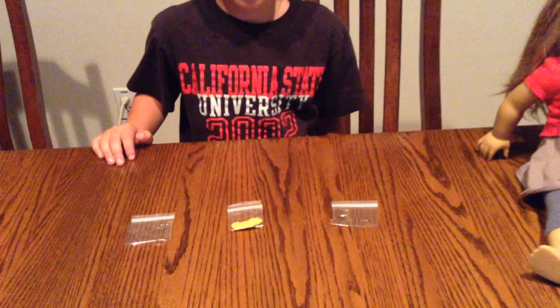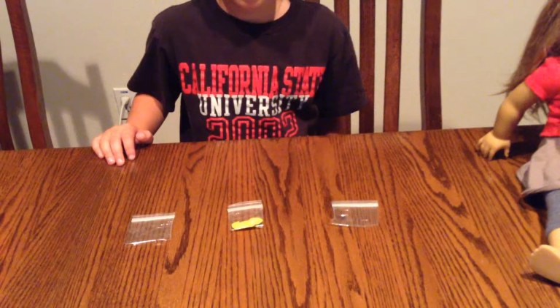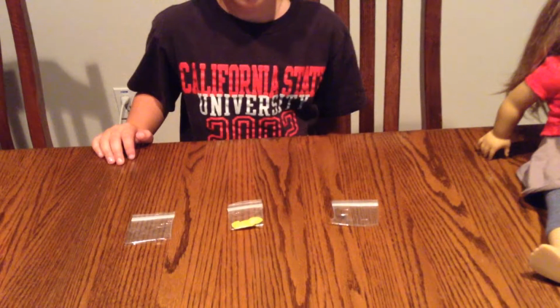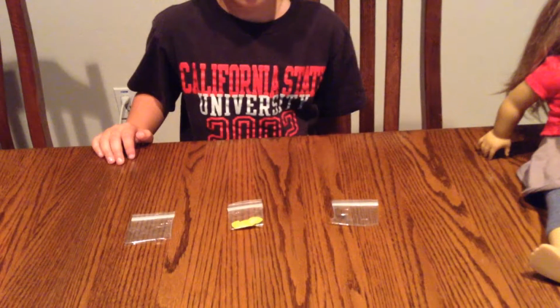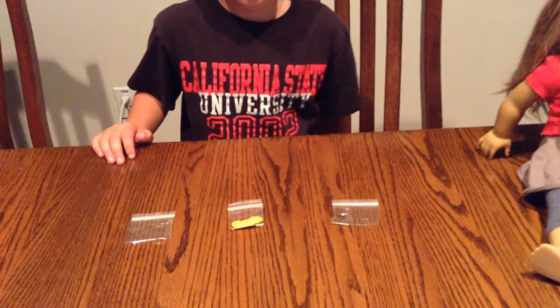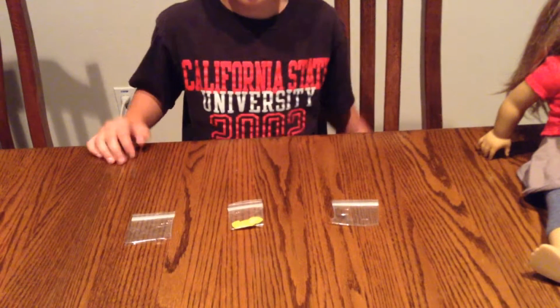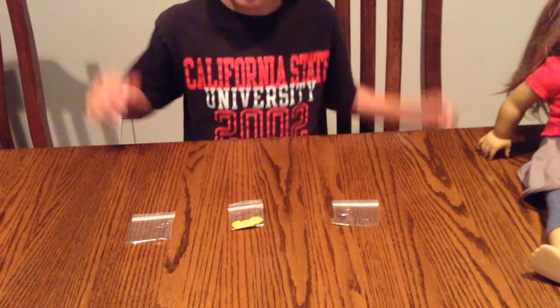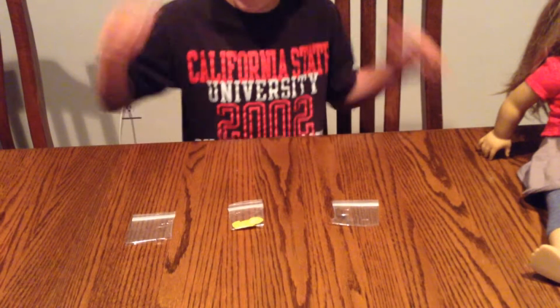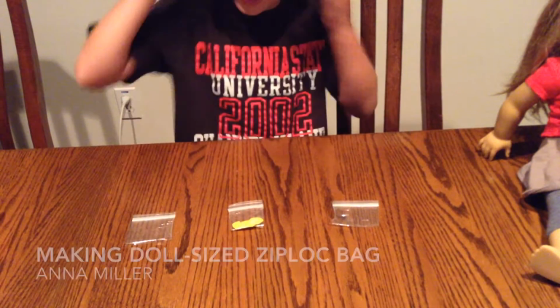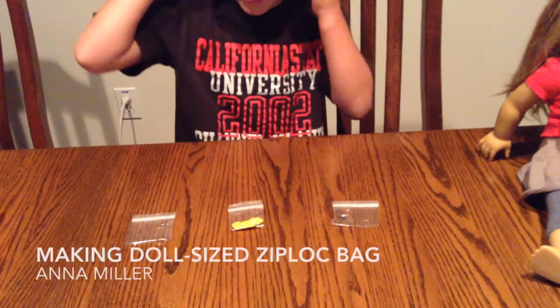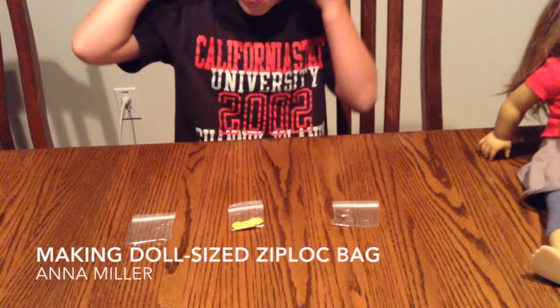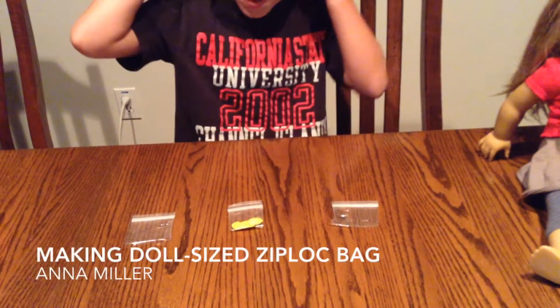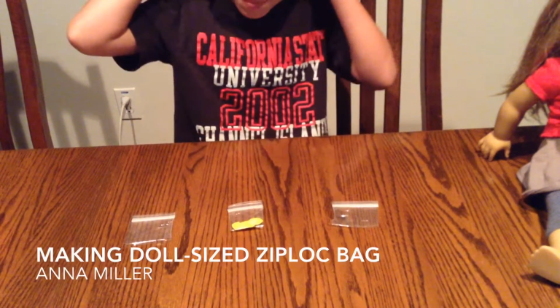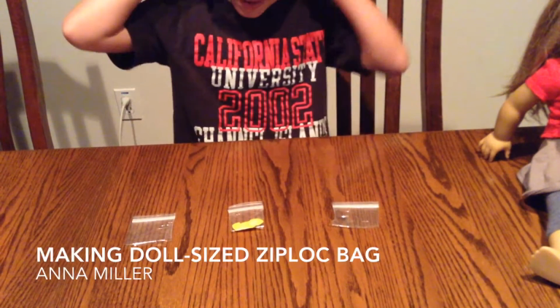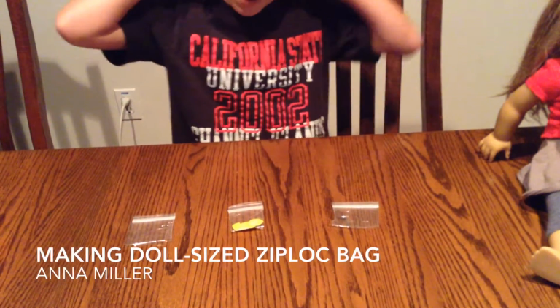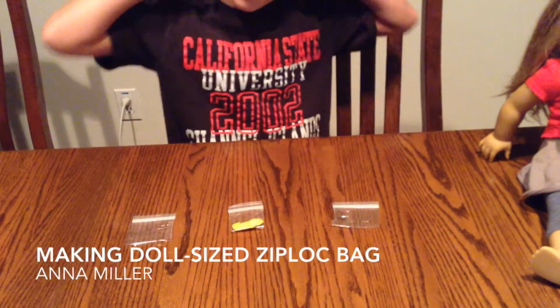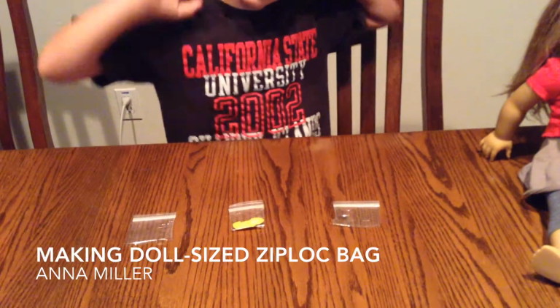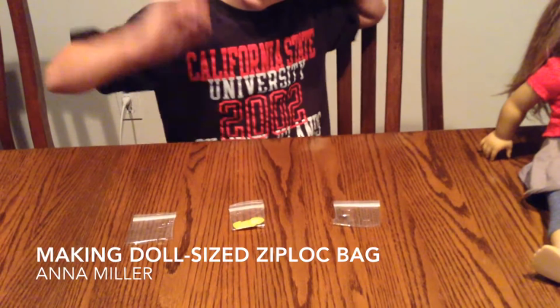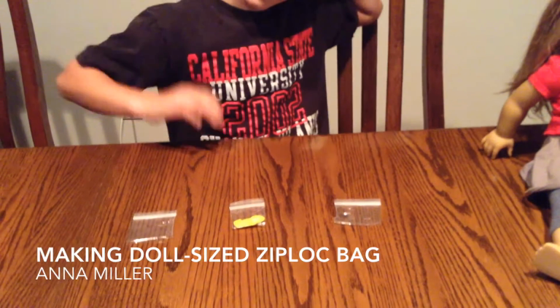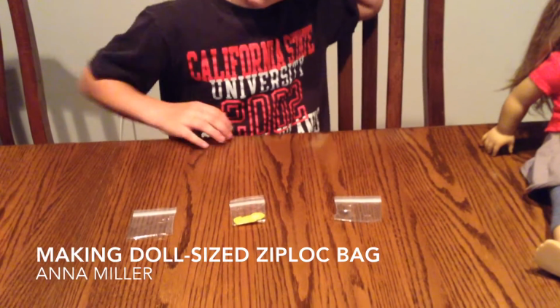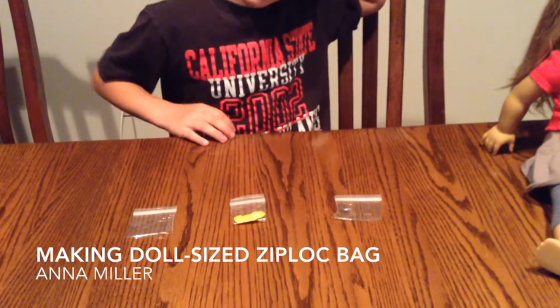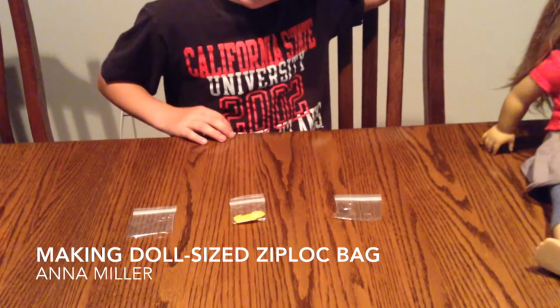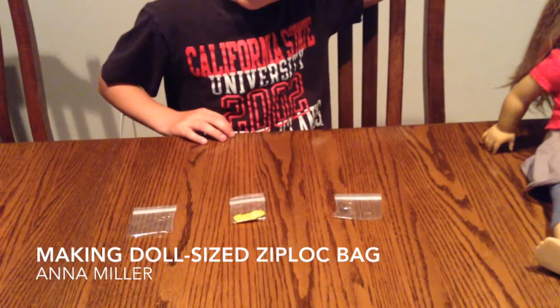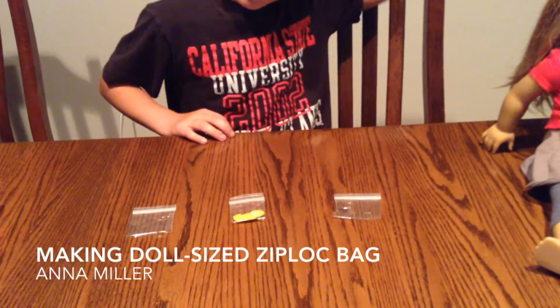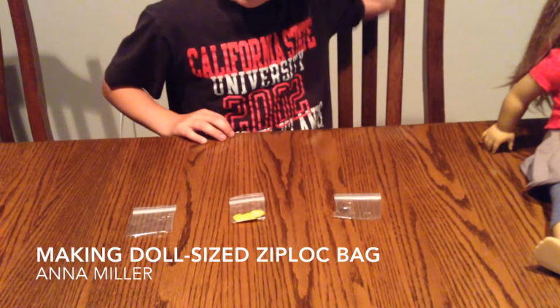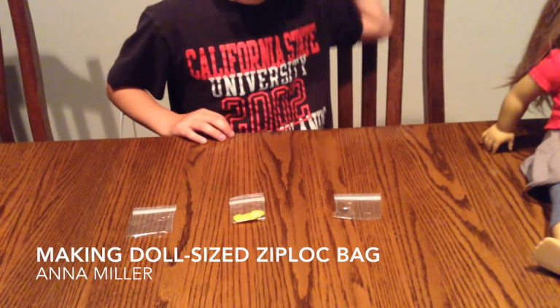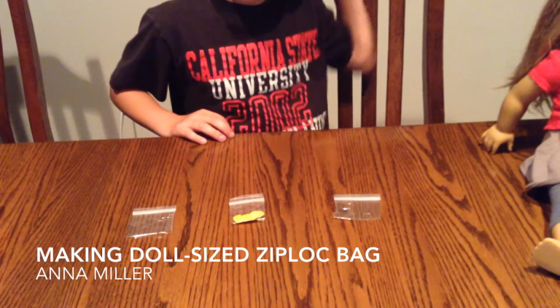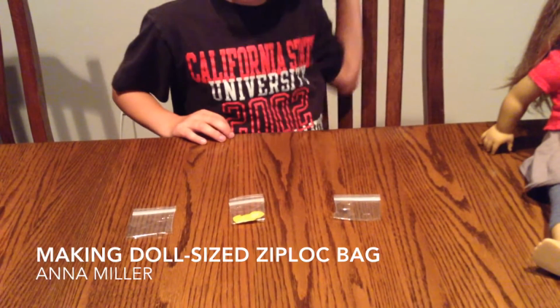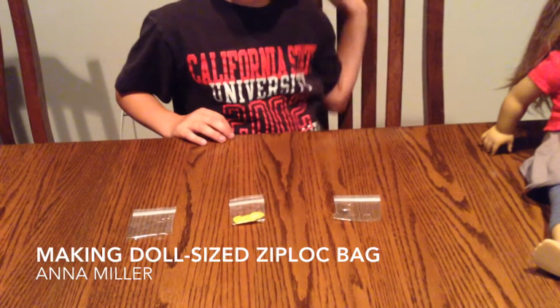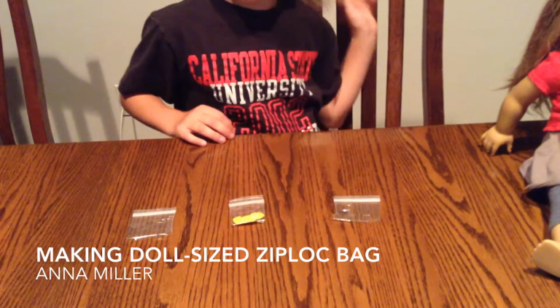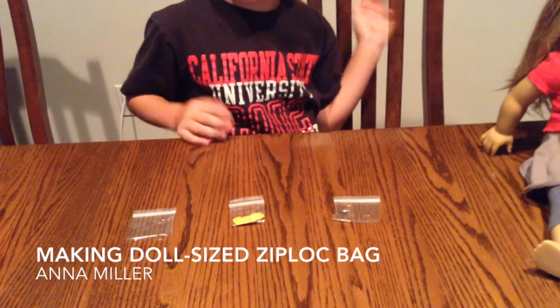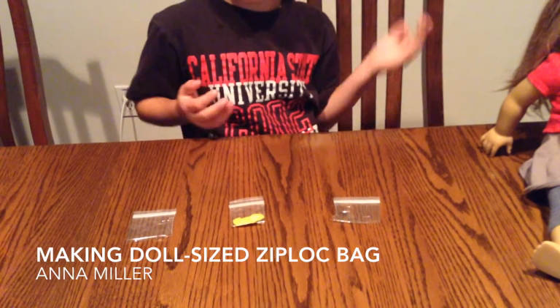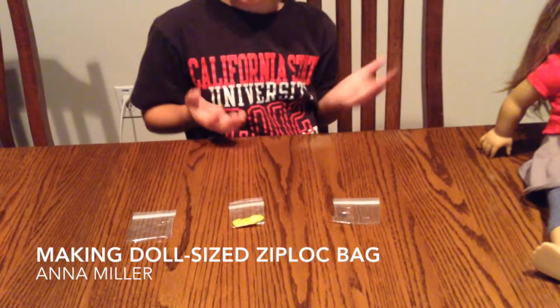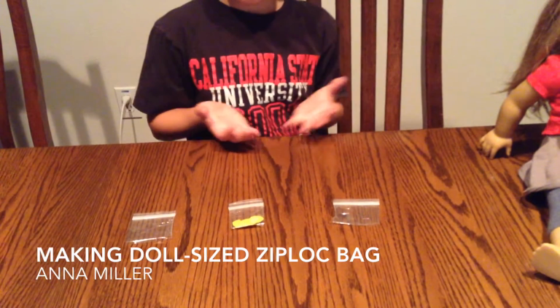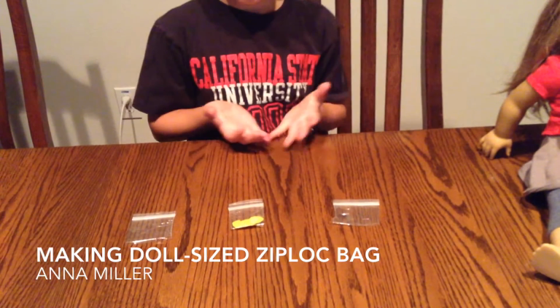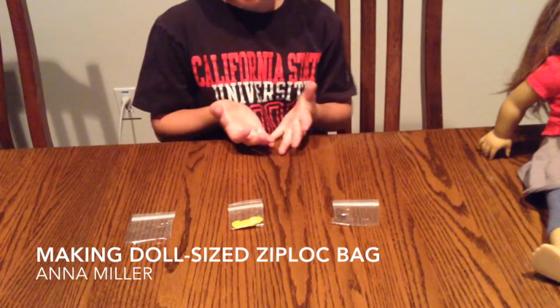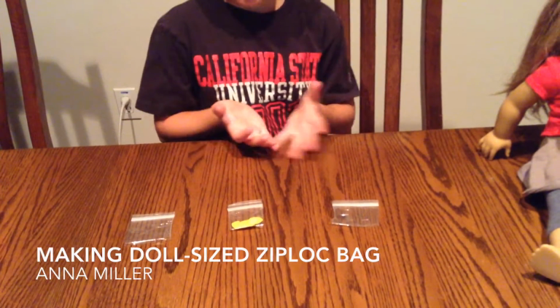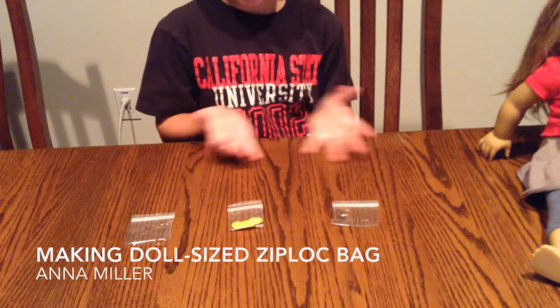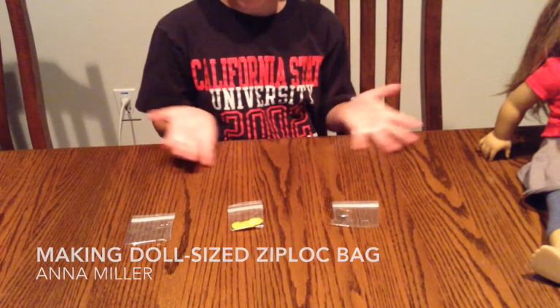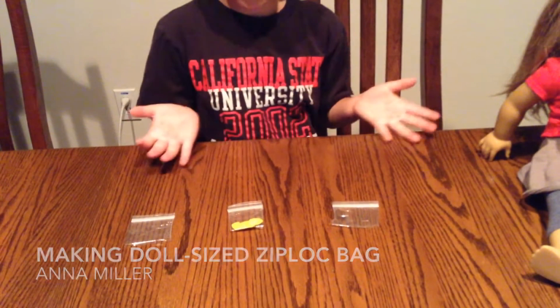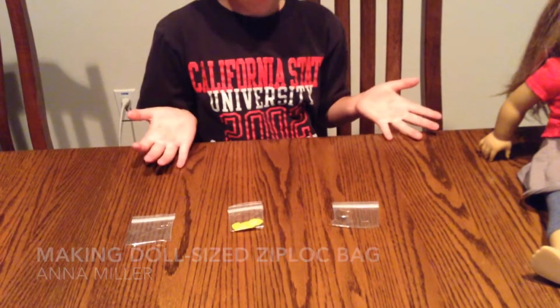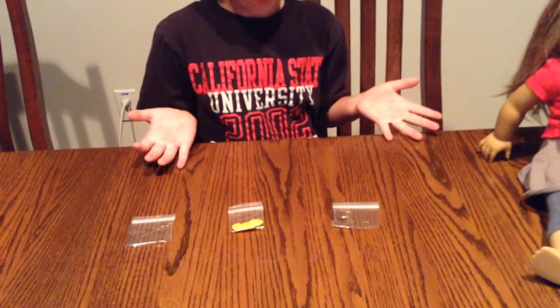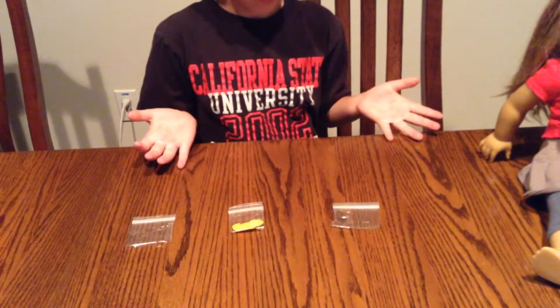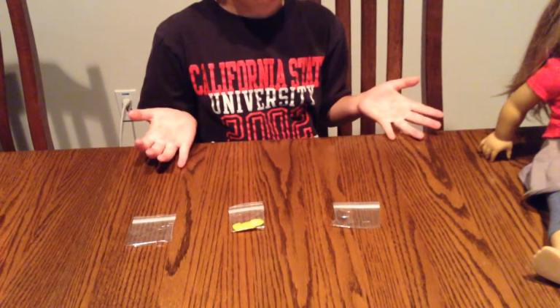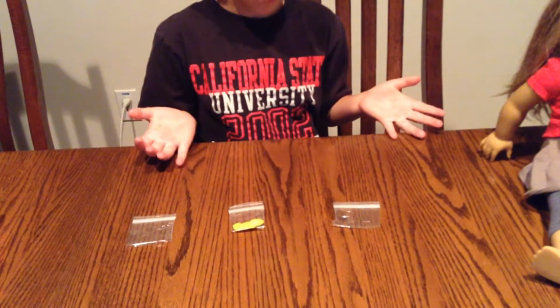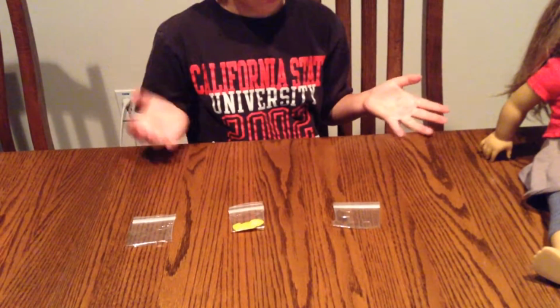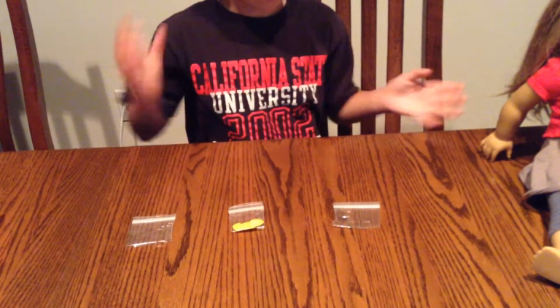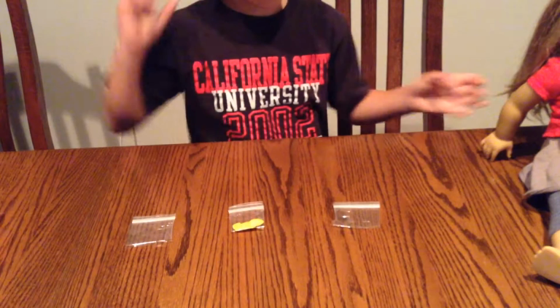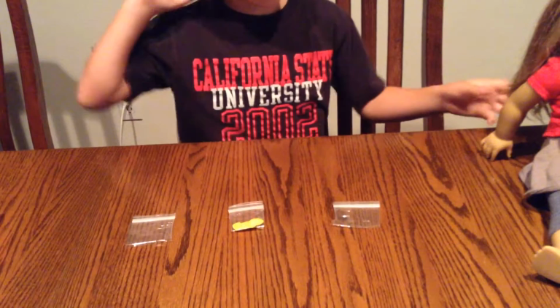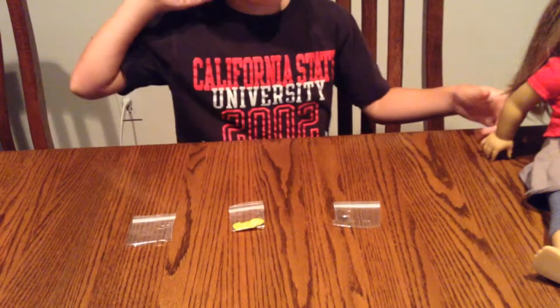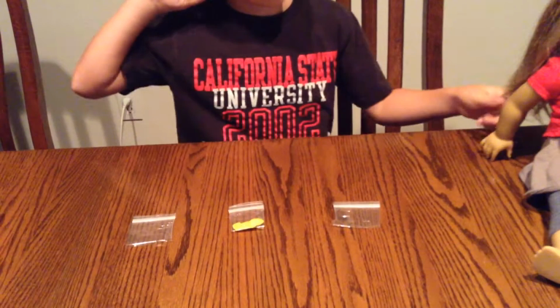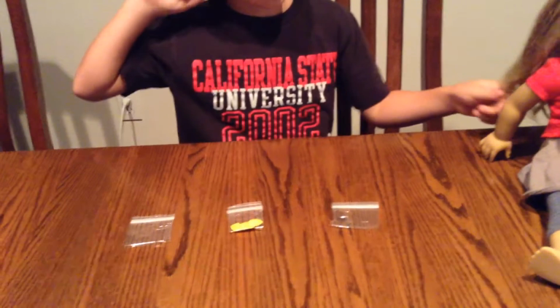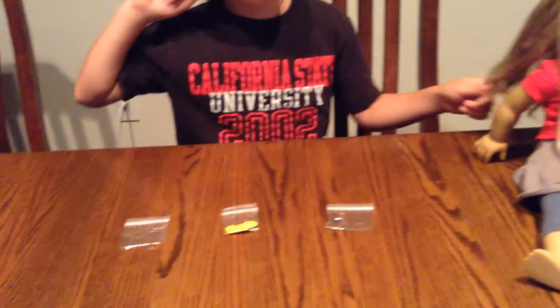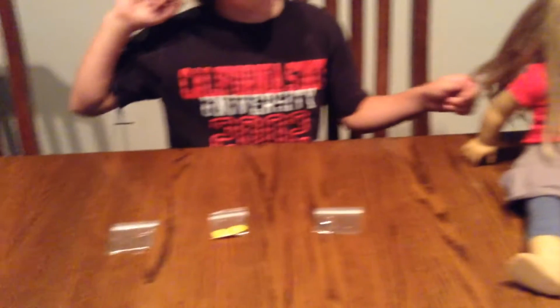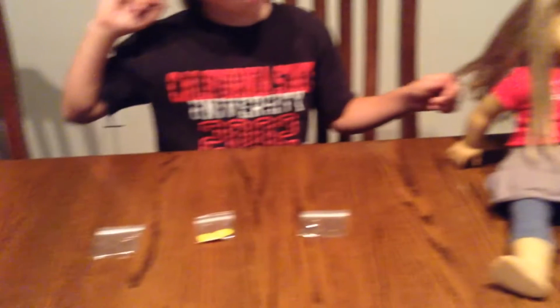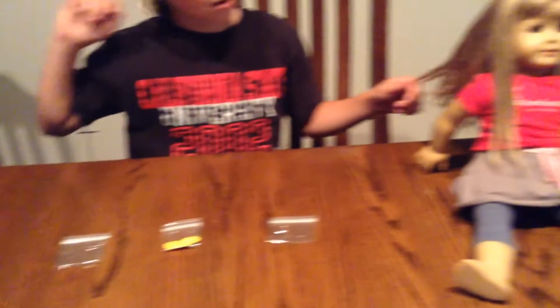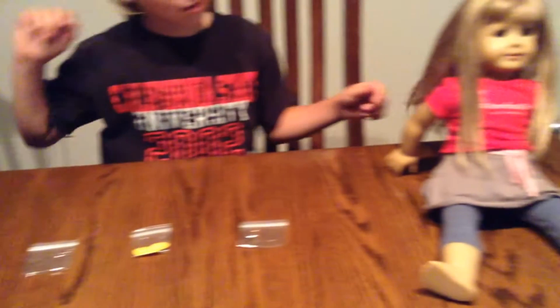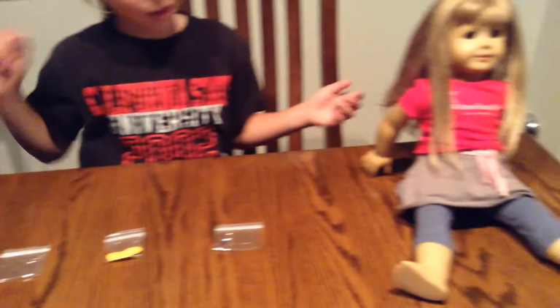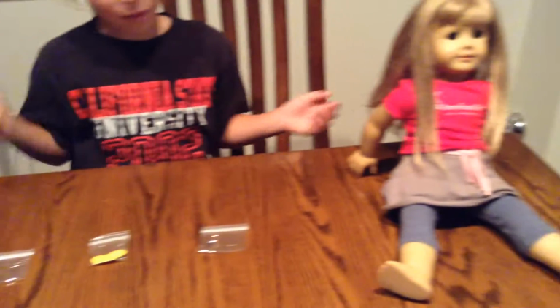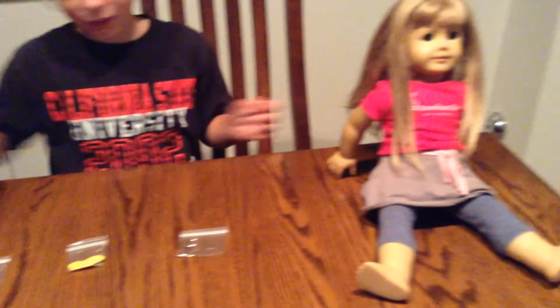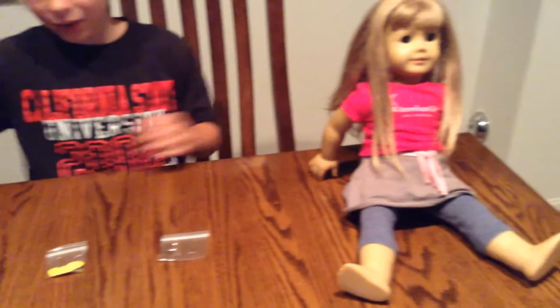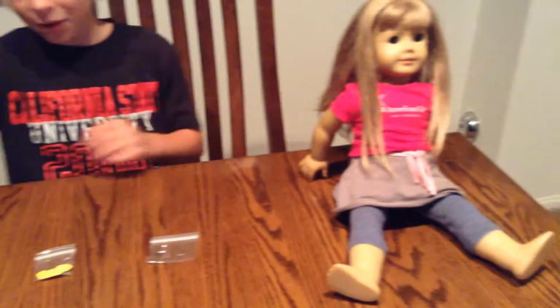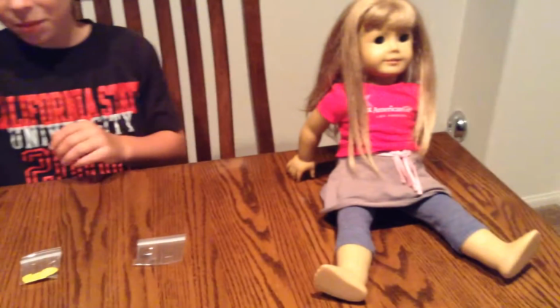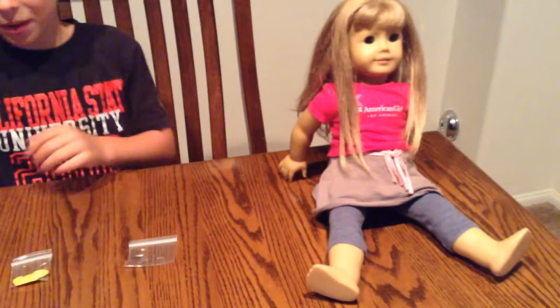Hi, my name is Anna and I'm going to show you how to make small Ziploc baggies for an American Girl that really open.